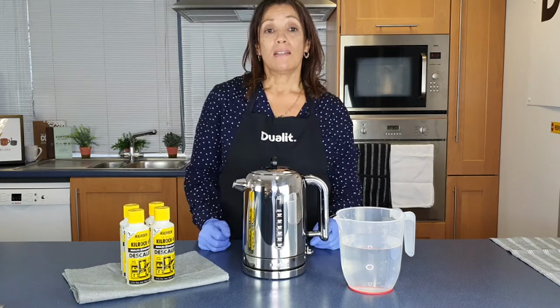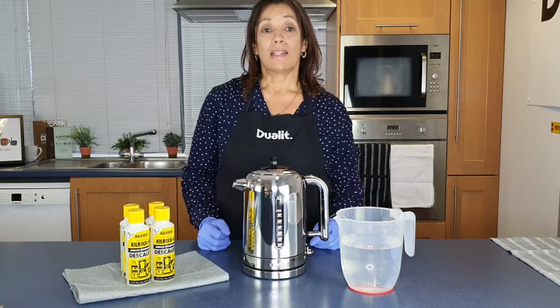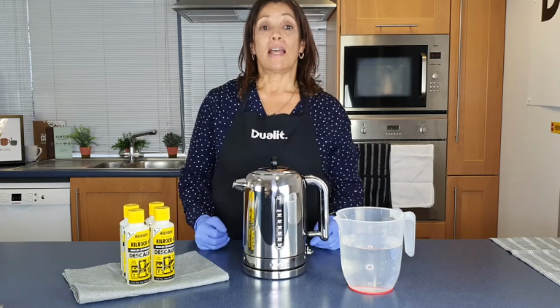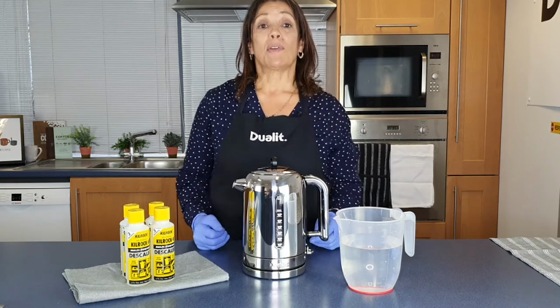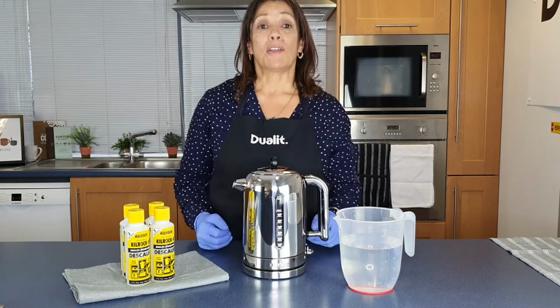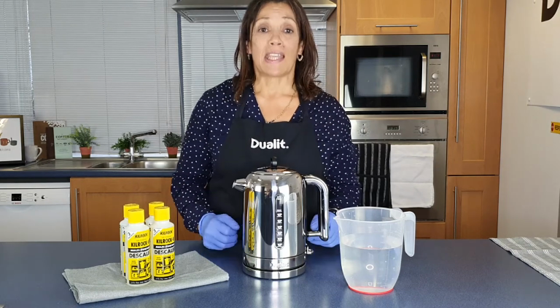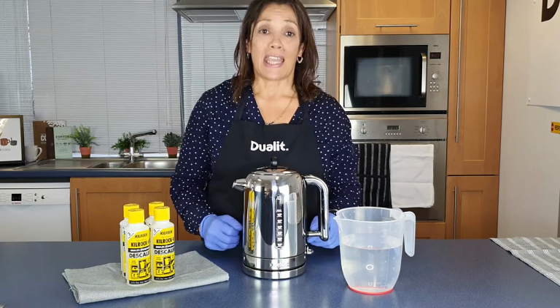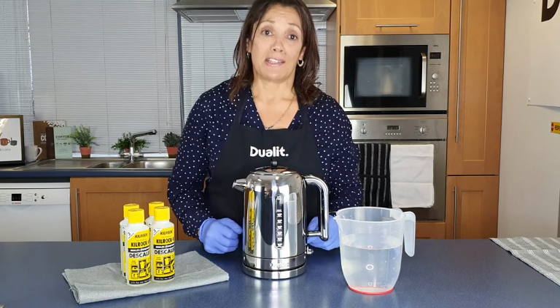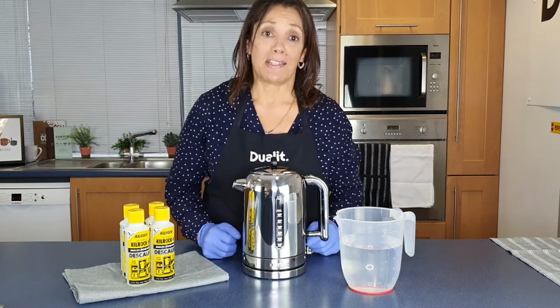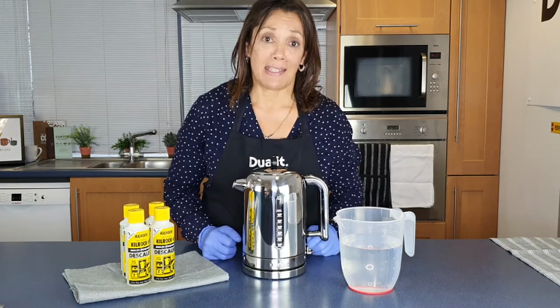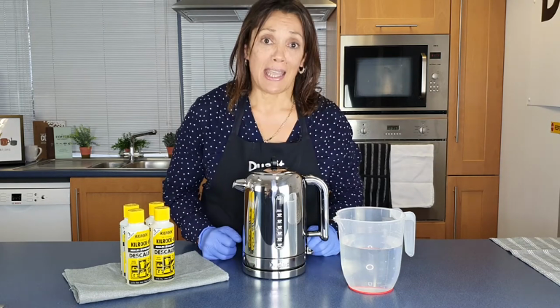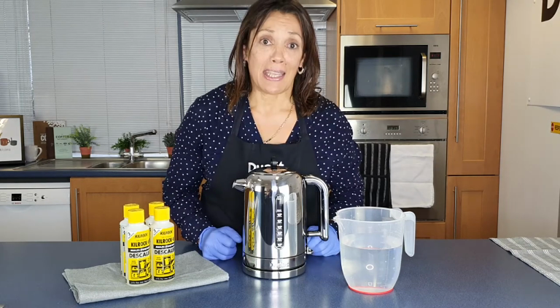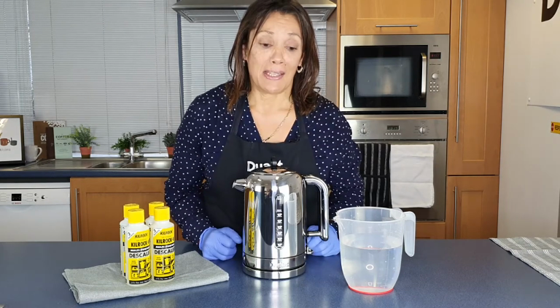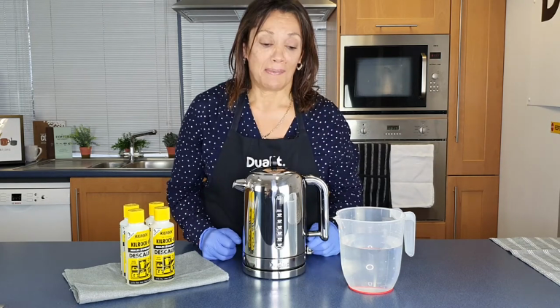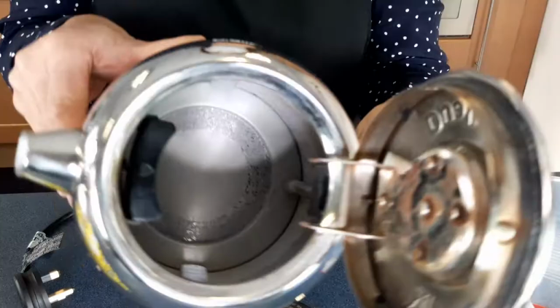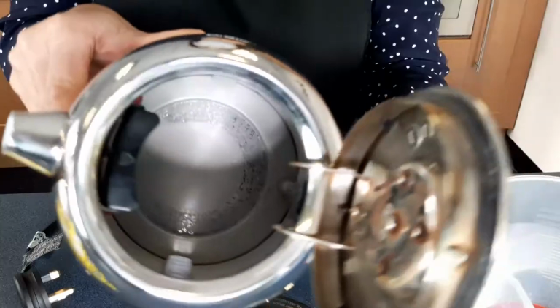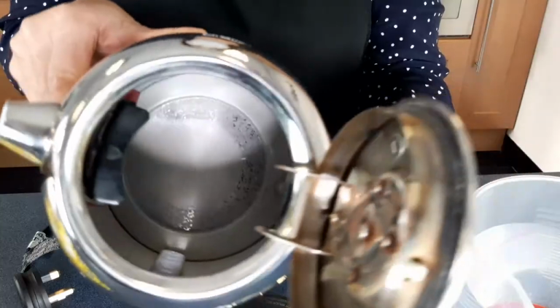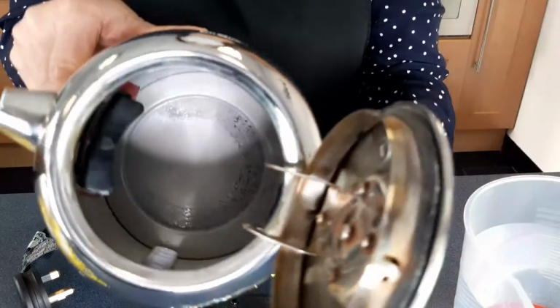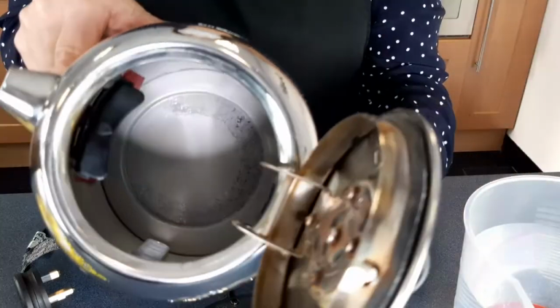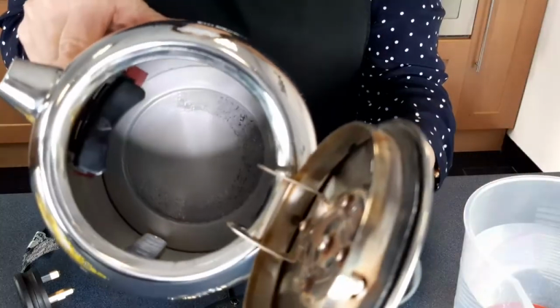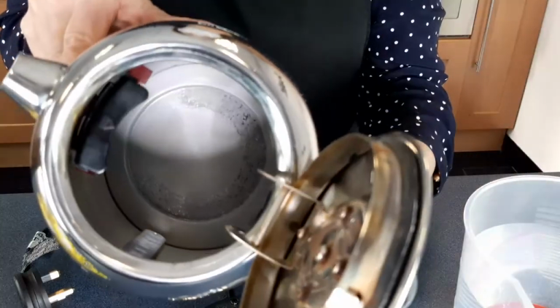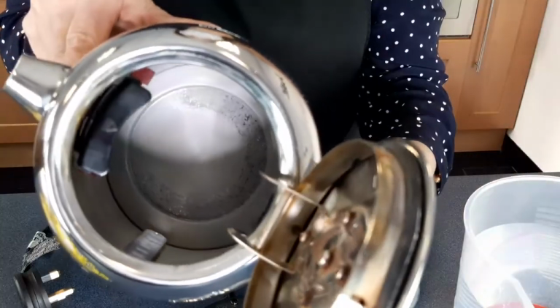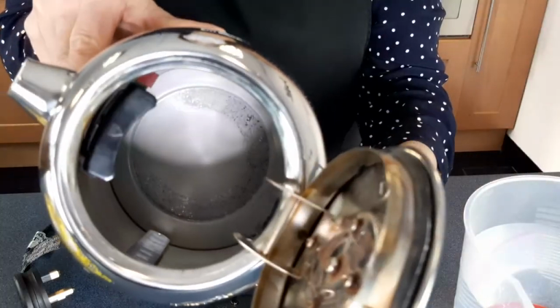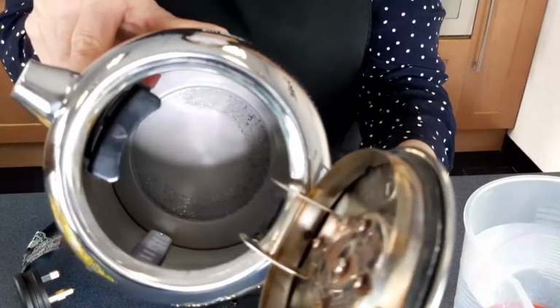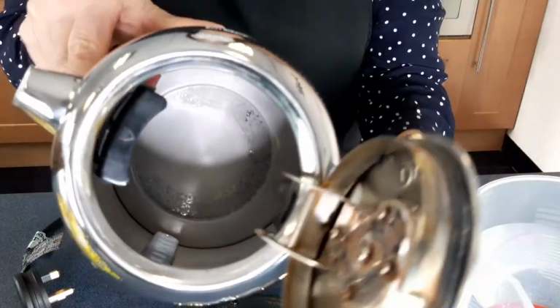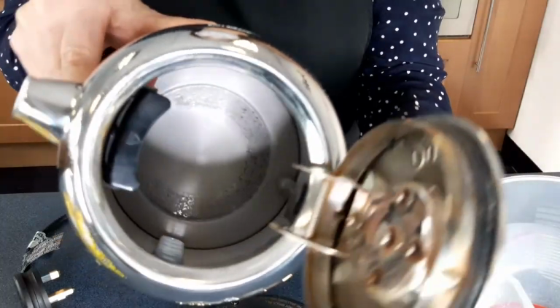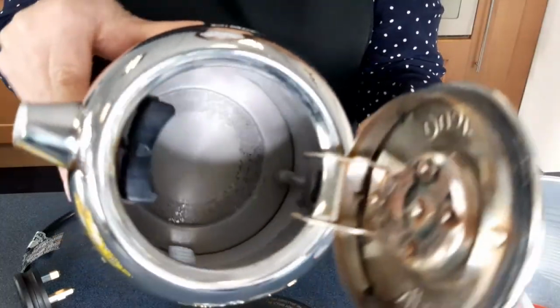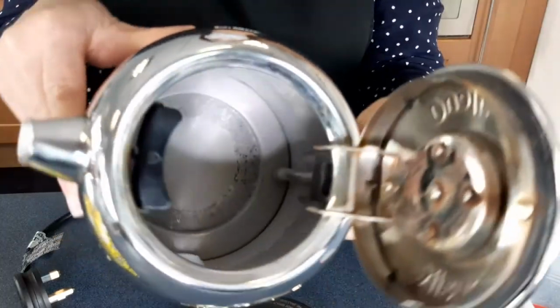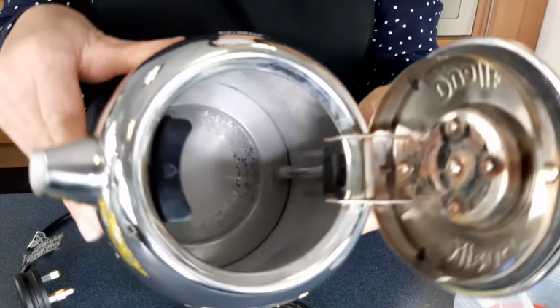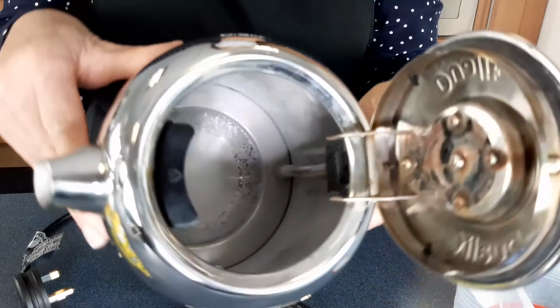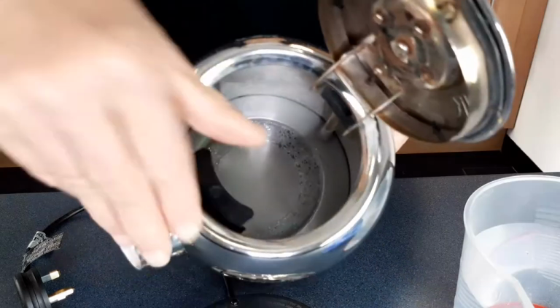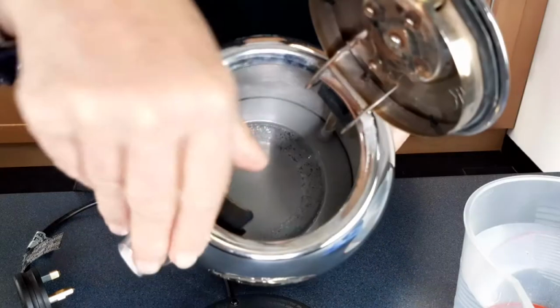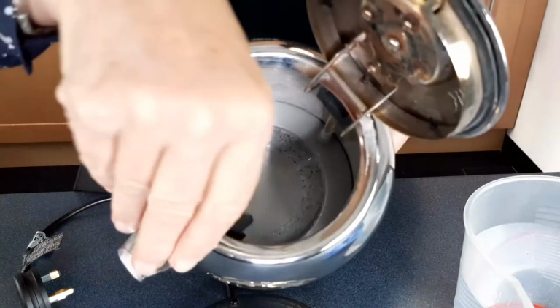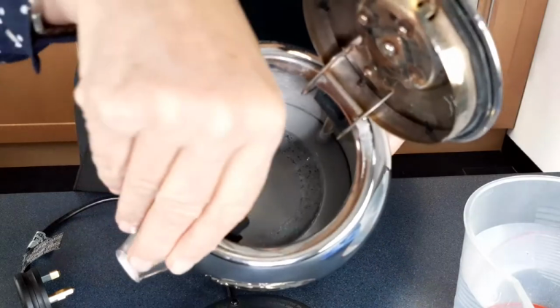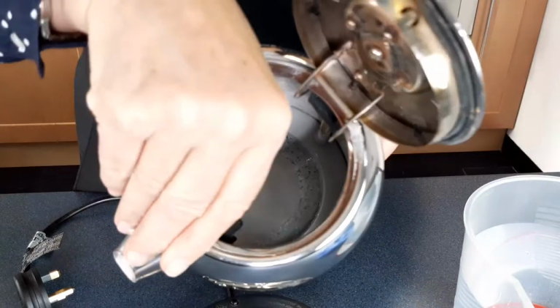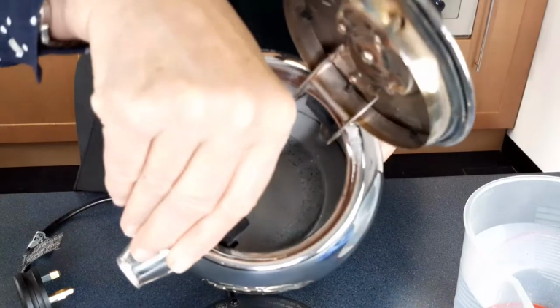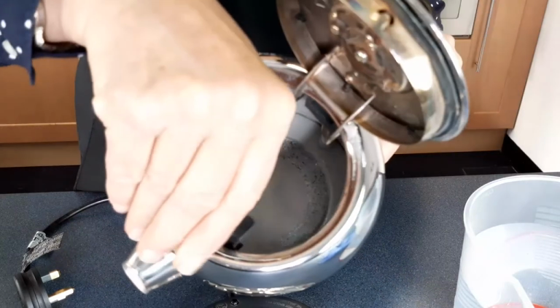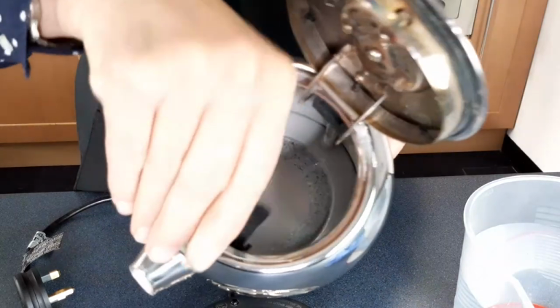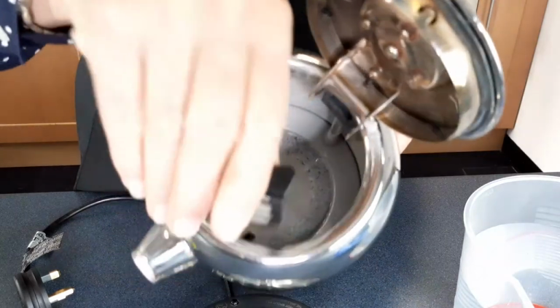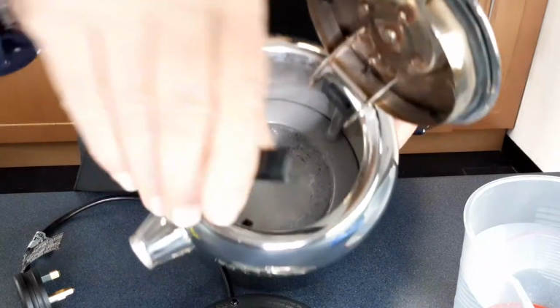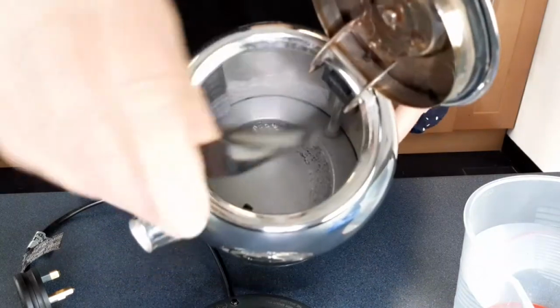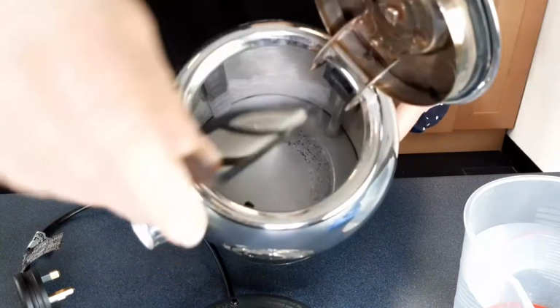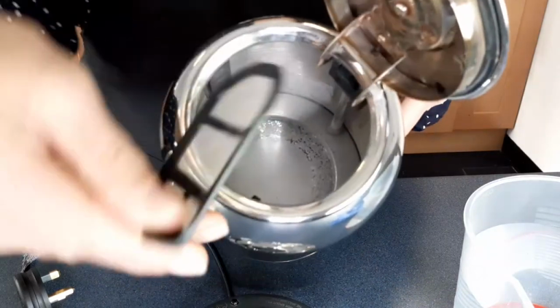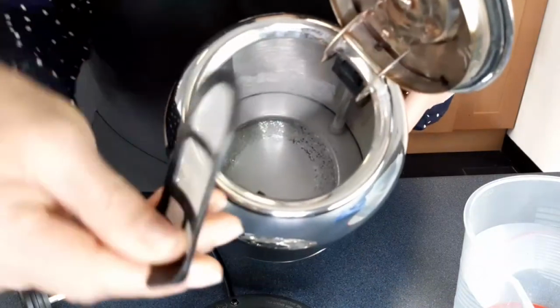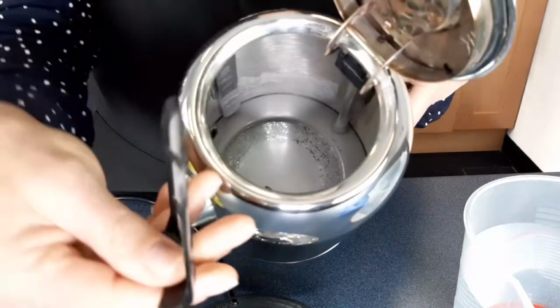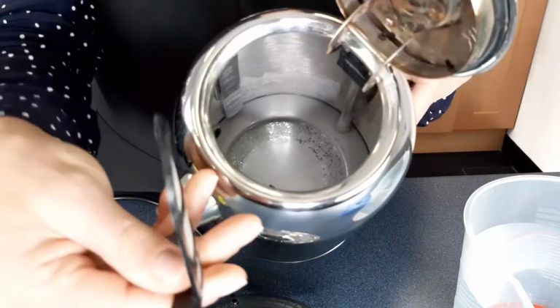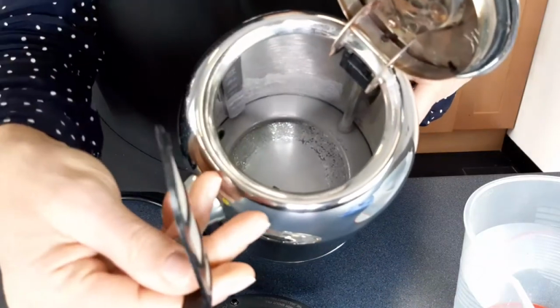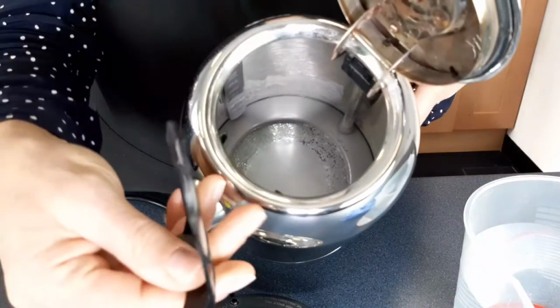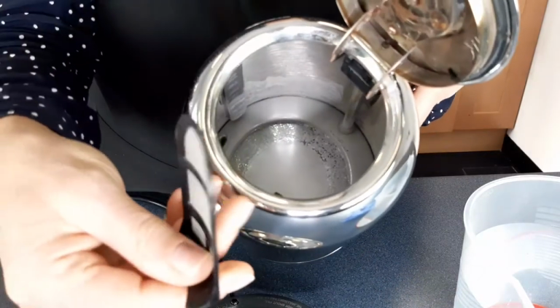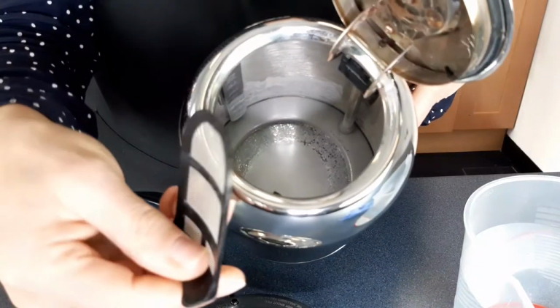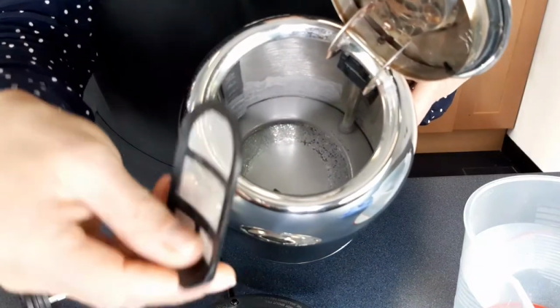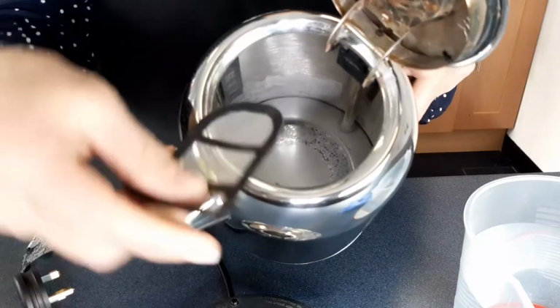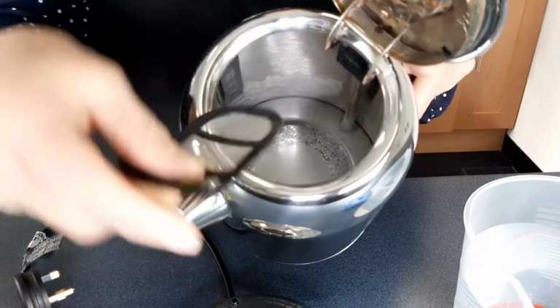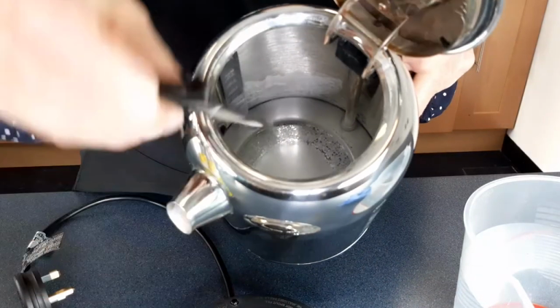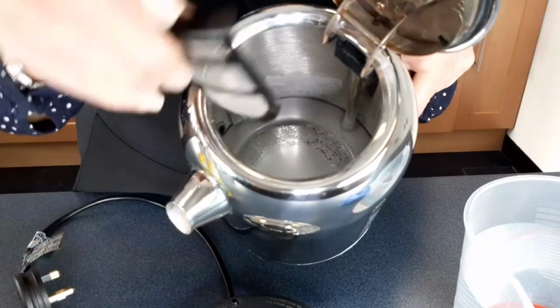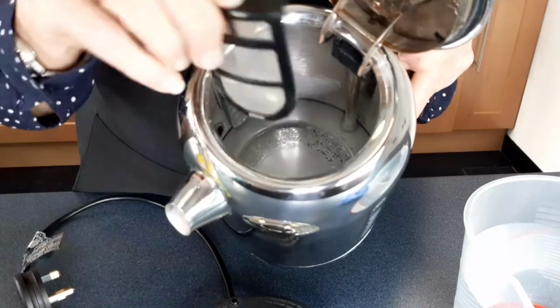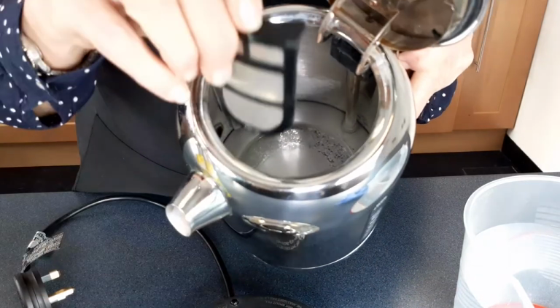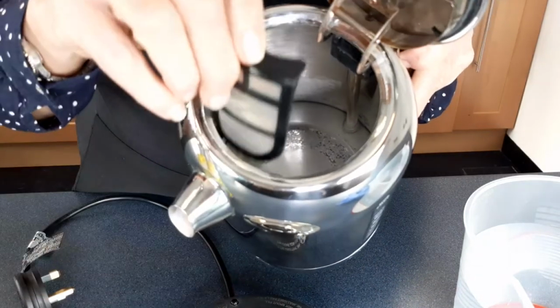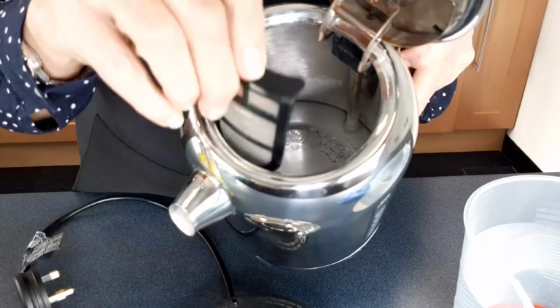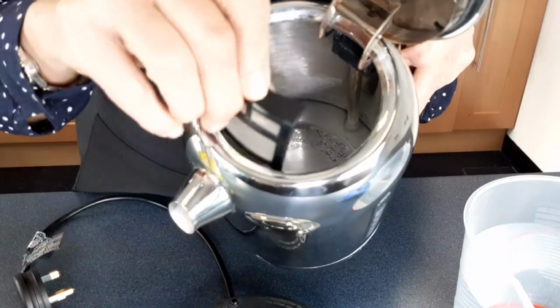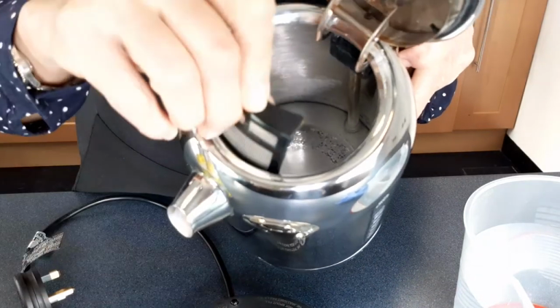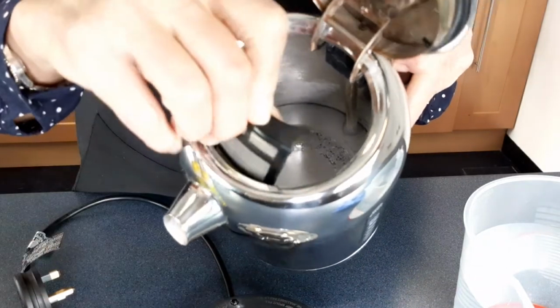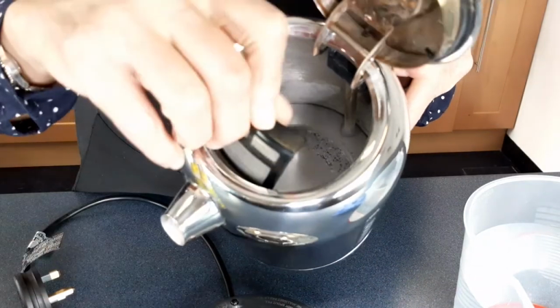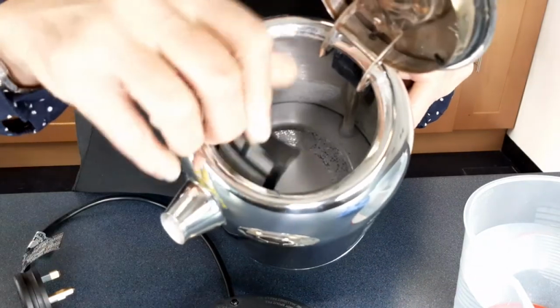So now we're going to get to descaling. As you can see this kettle has a significant amount of build-up which Kilrock will completely remove.